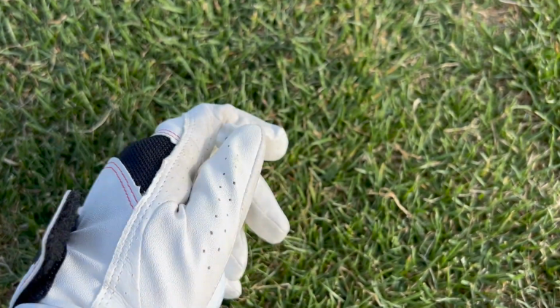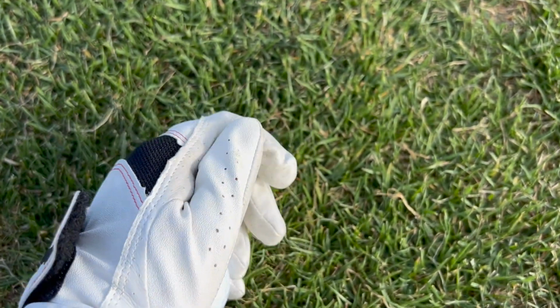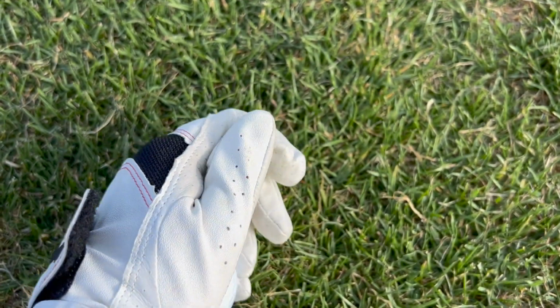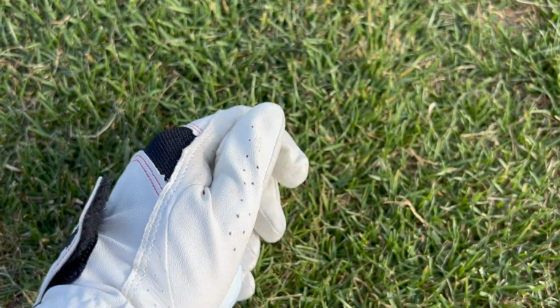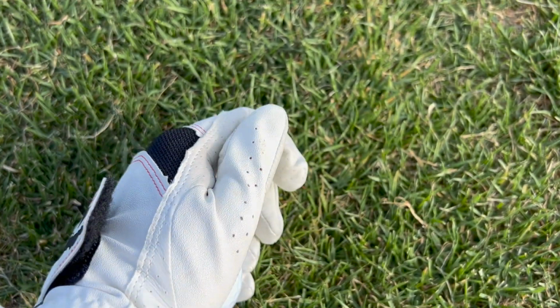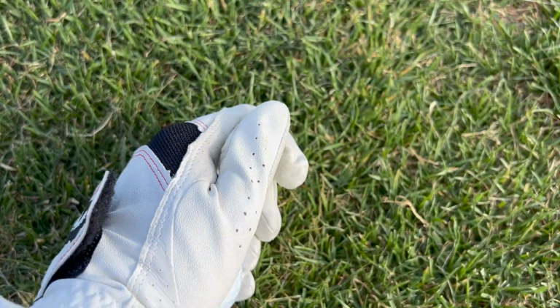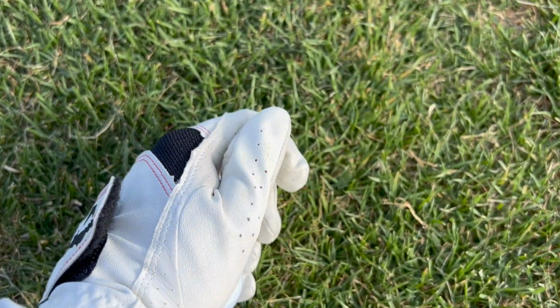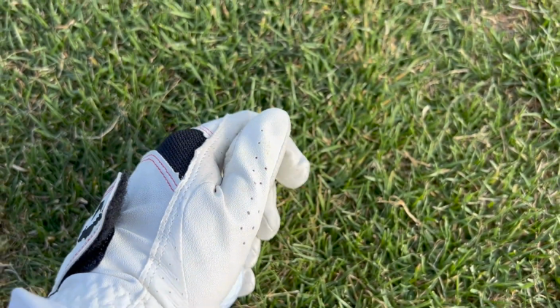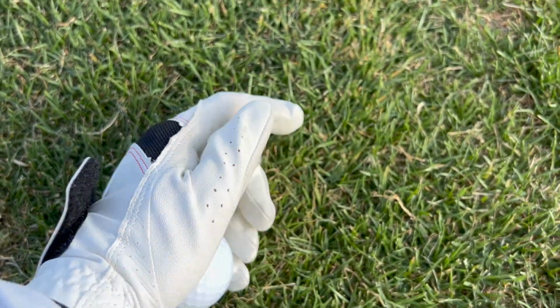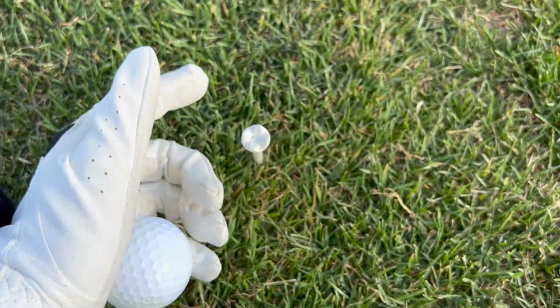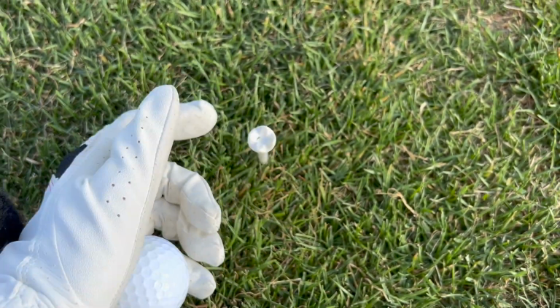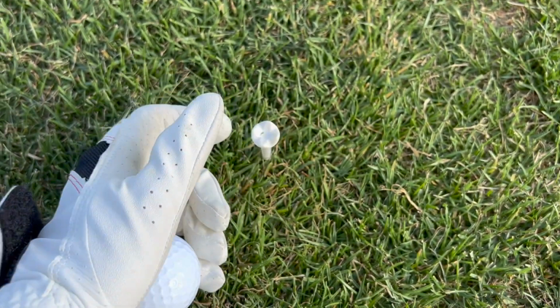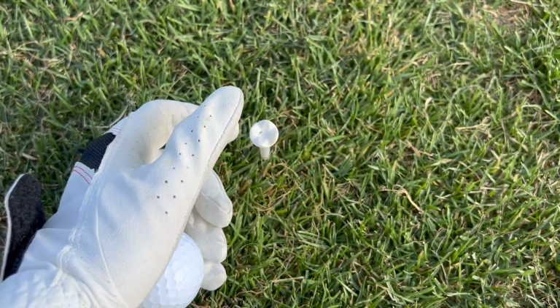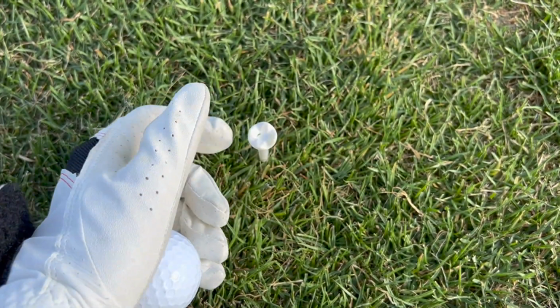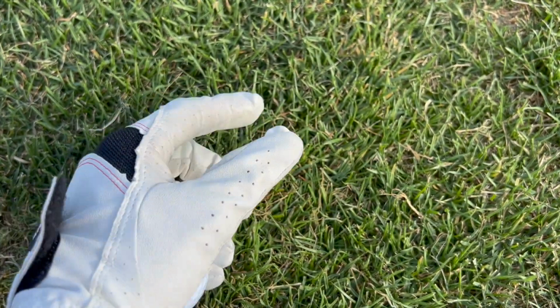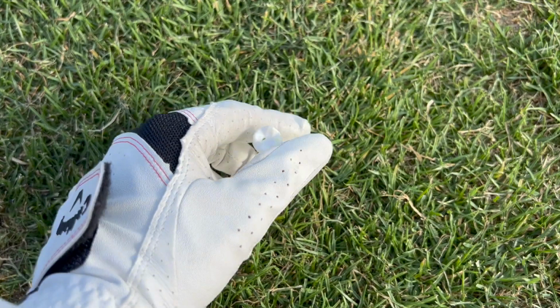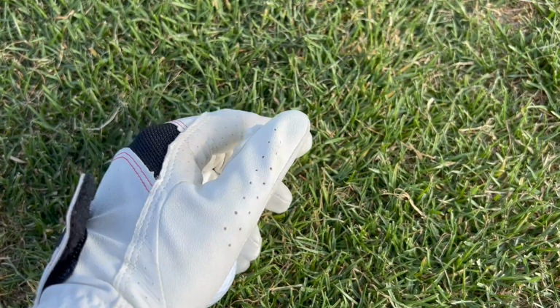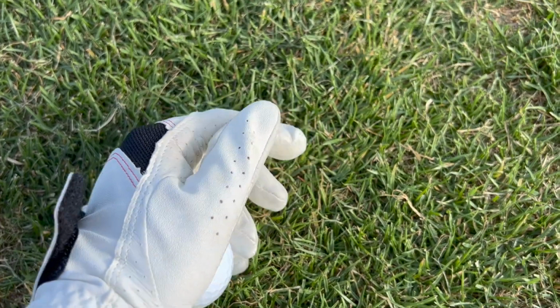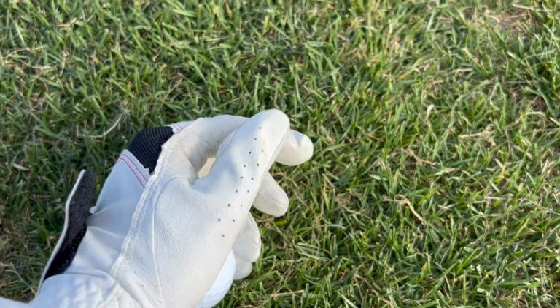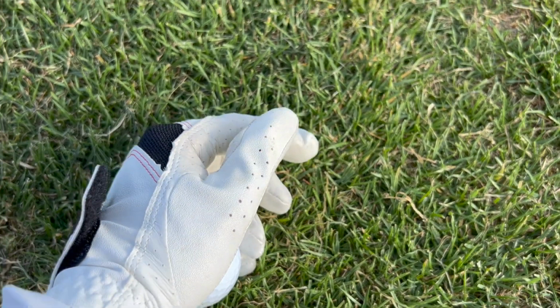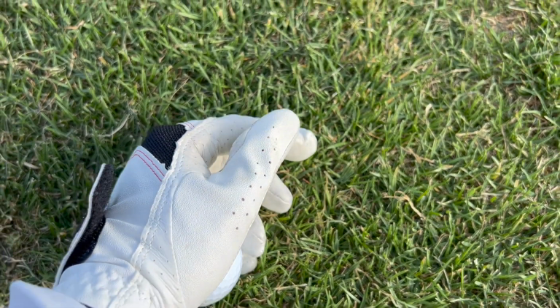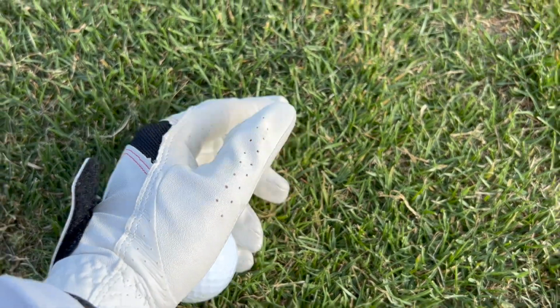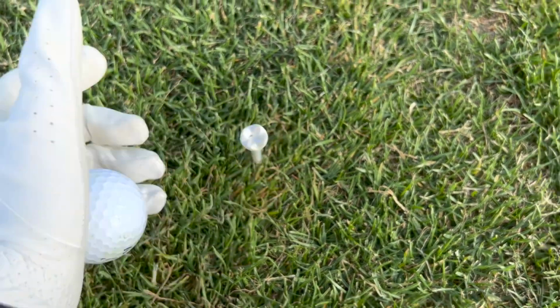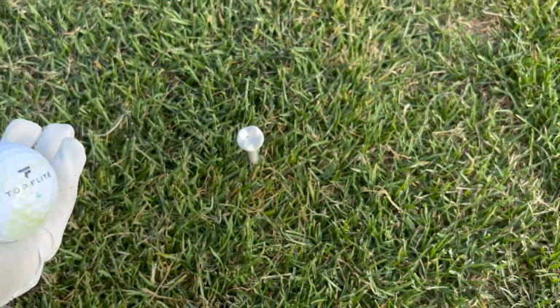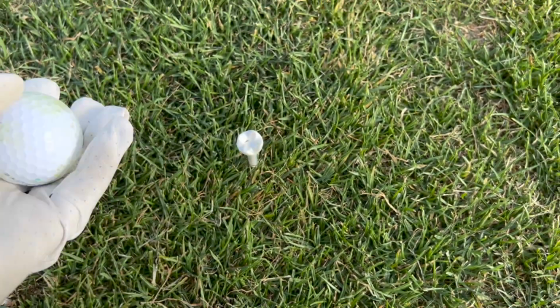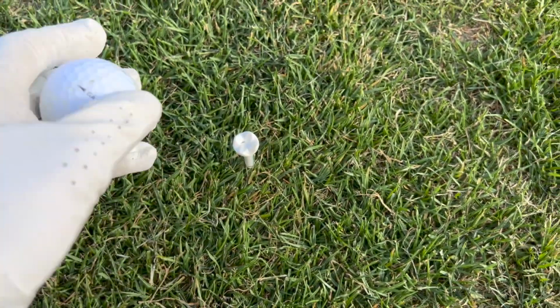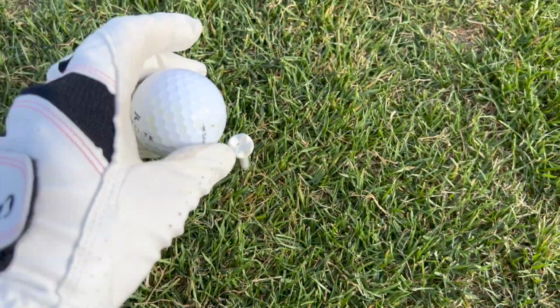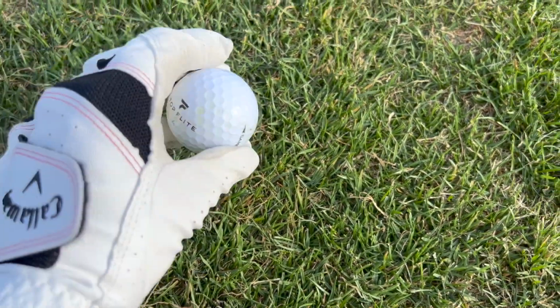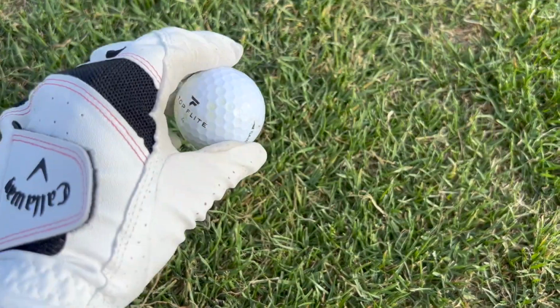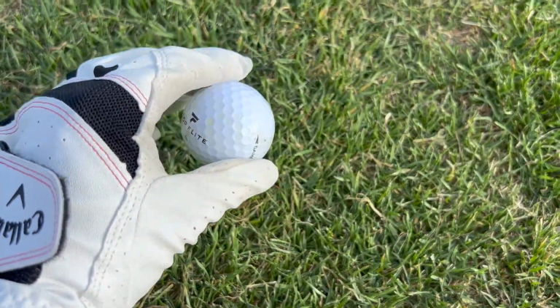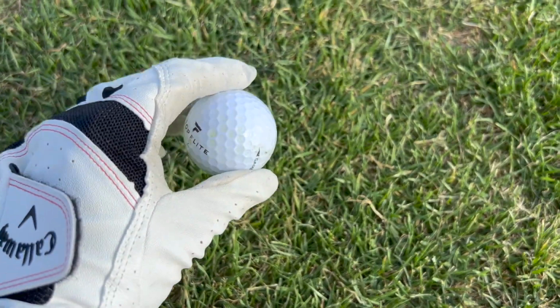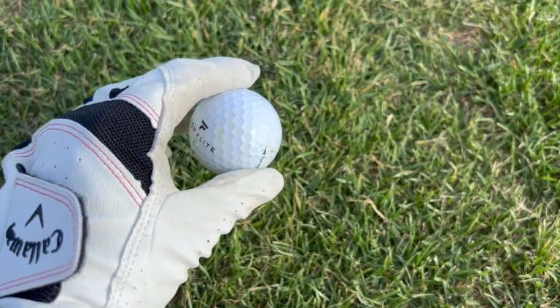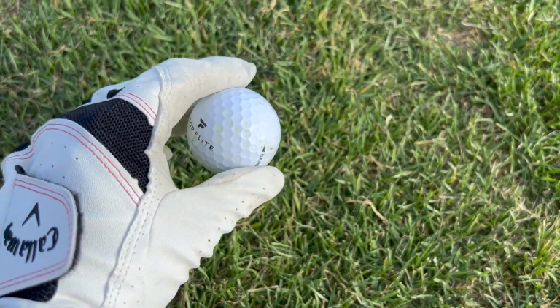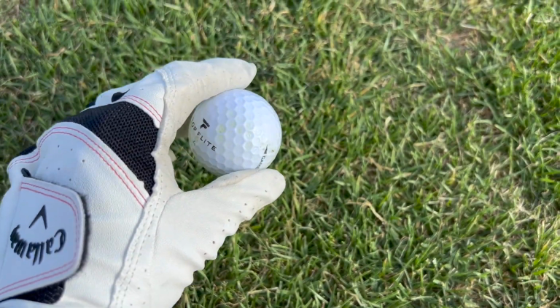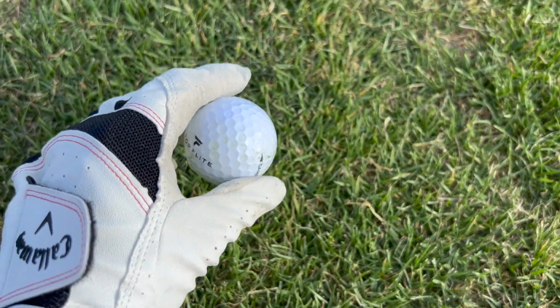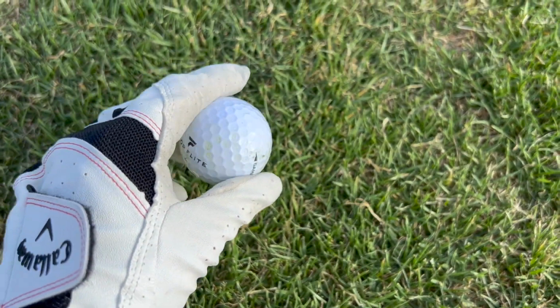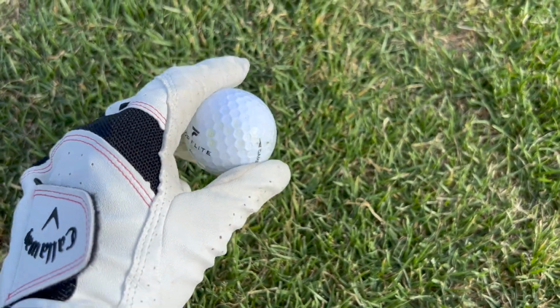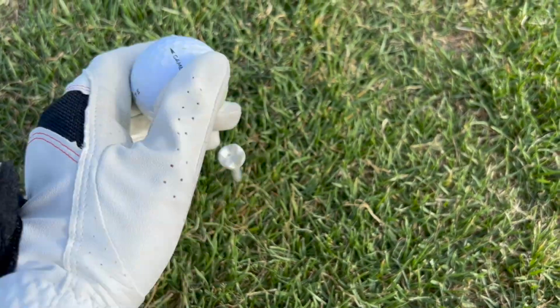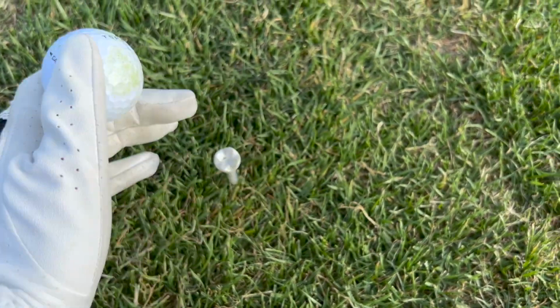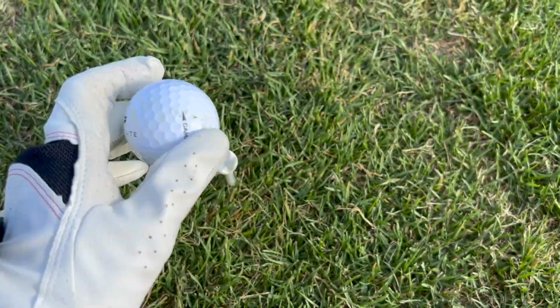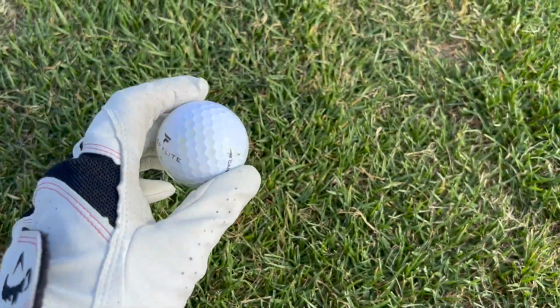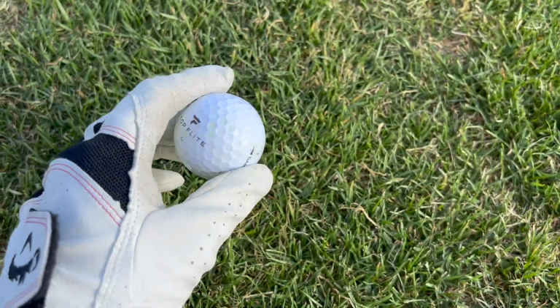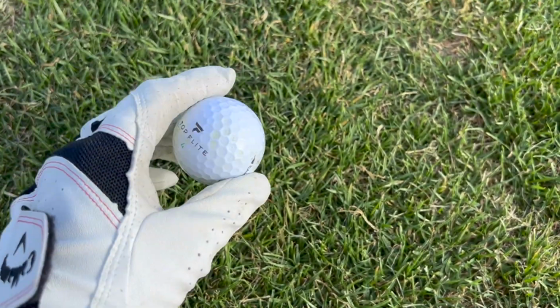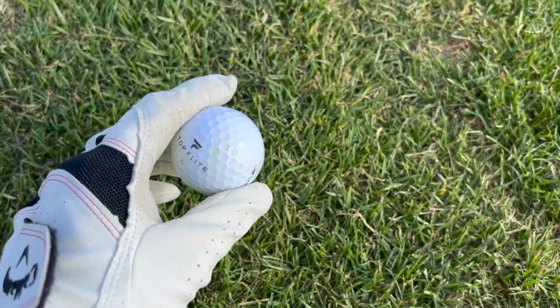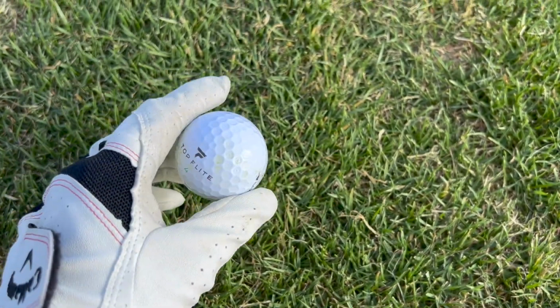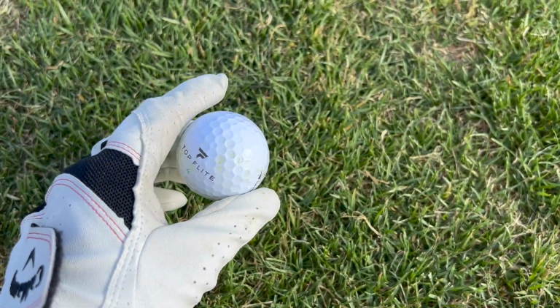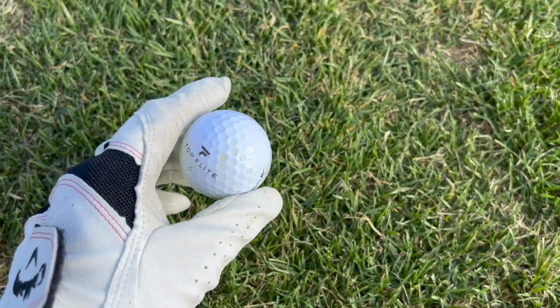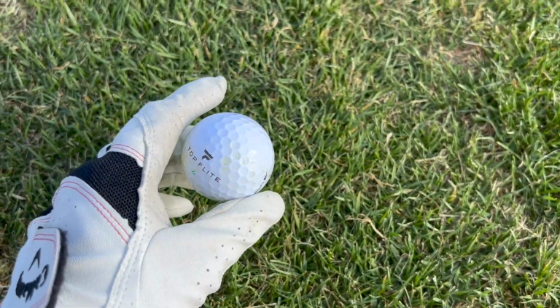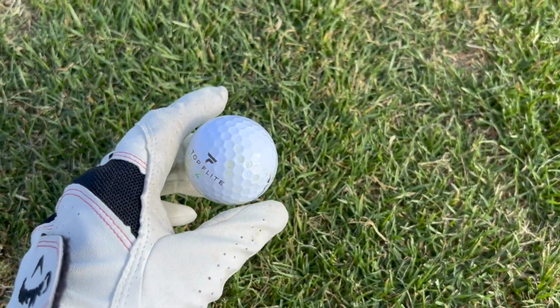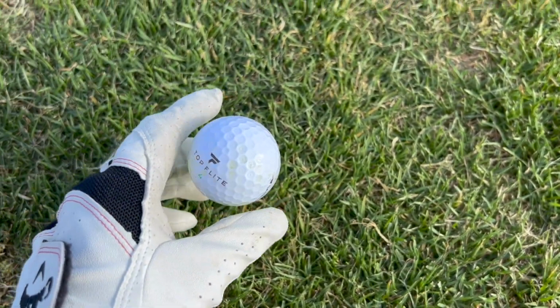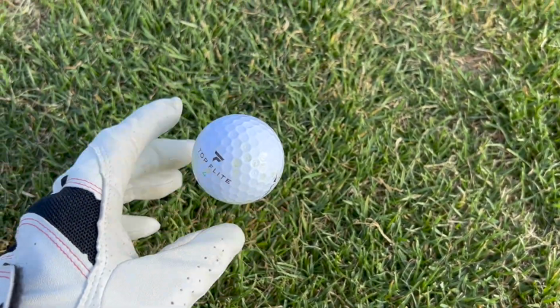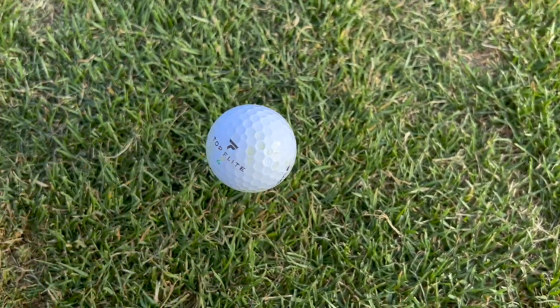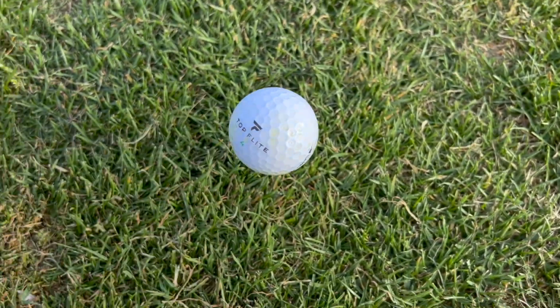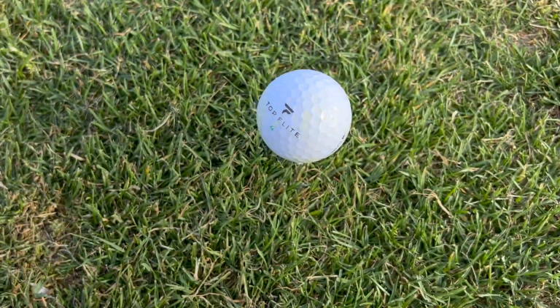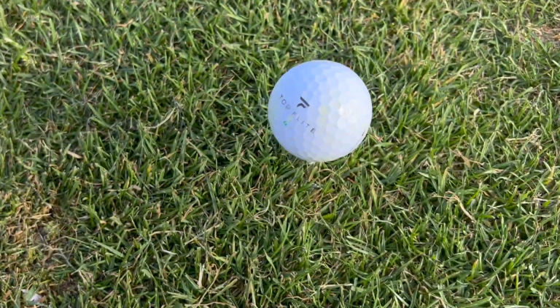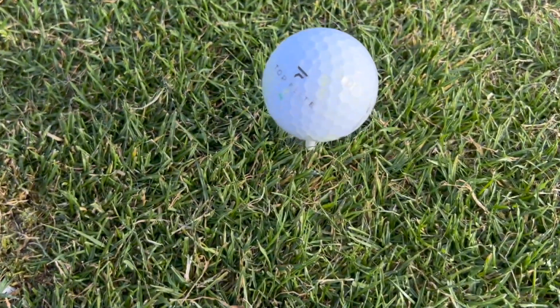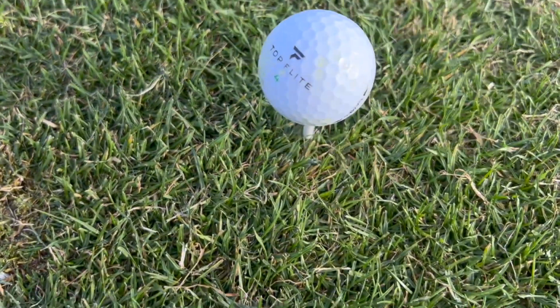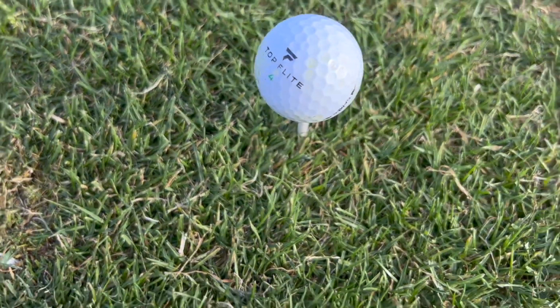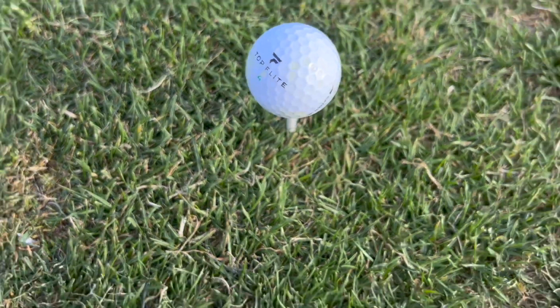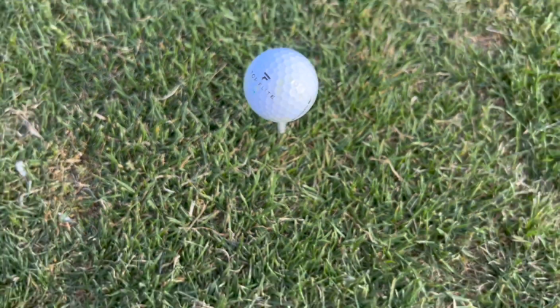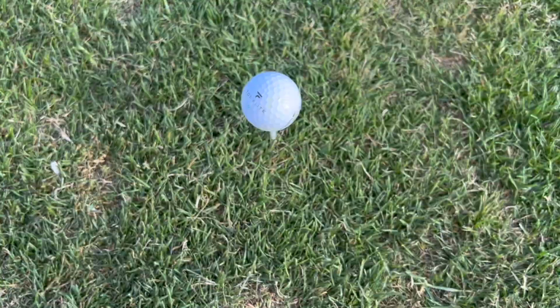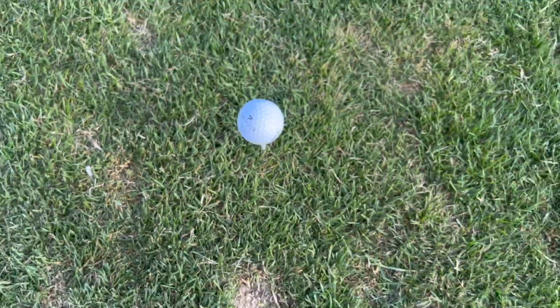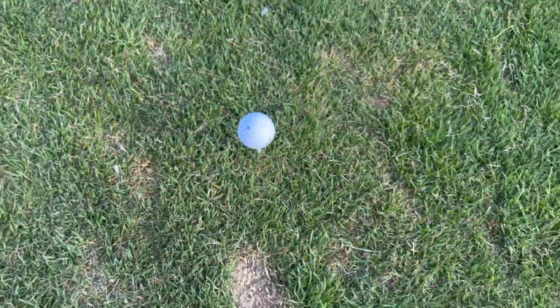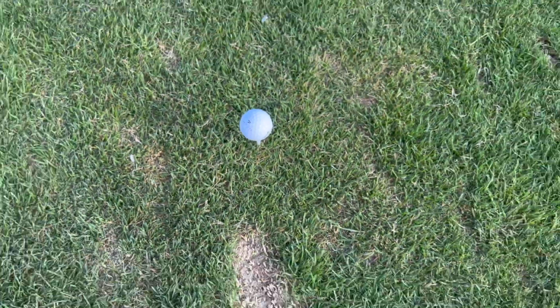Pretty easy to stick it in and quite sturdy as well. Just put your ball there, ready to go.